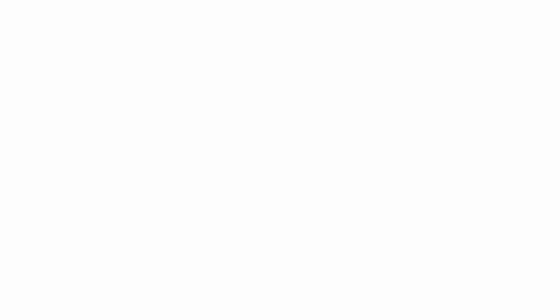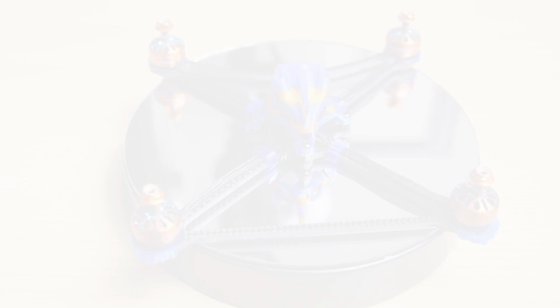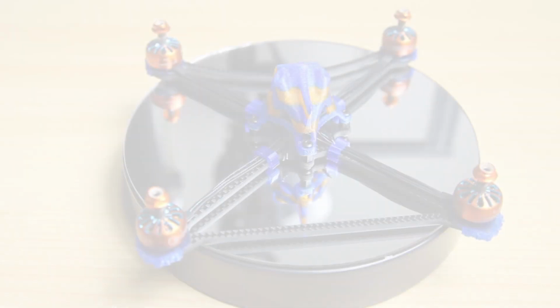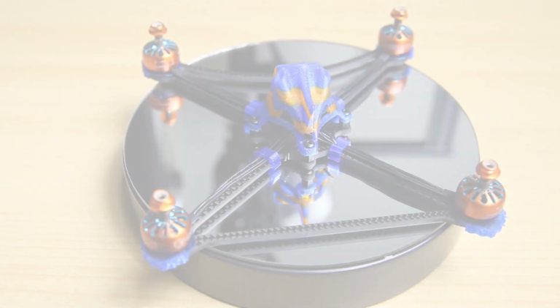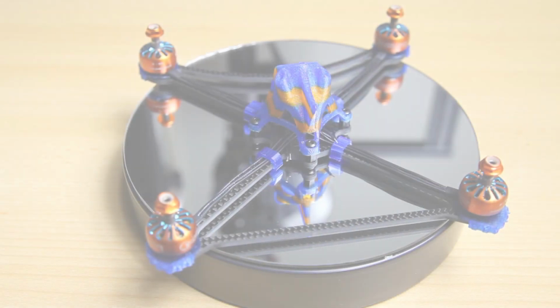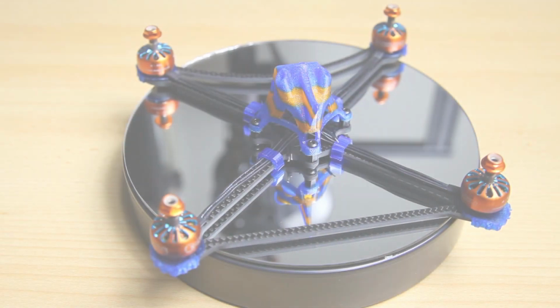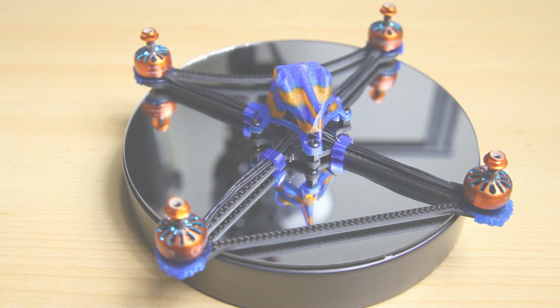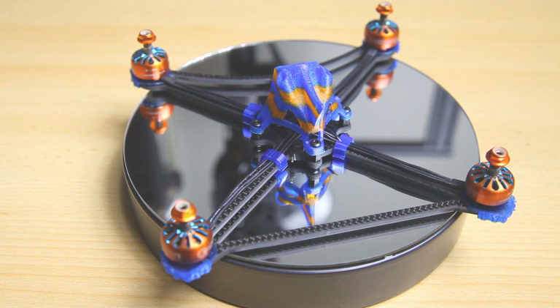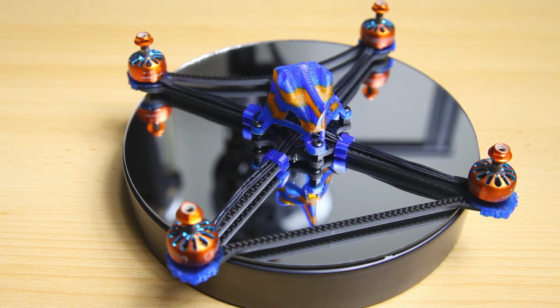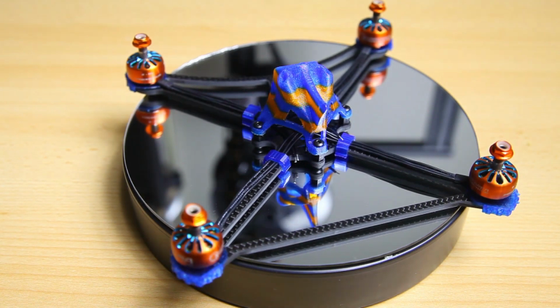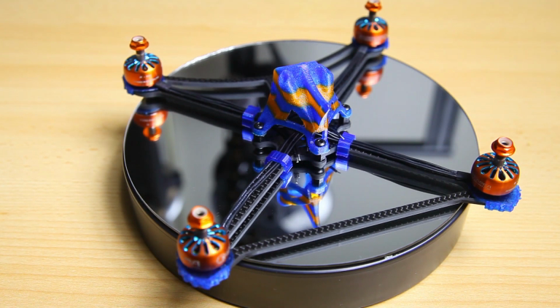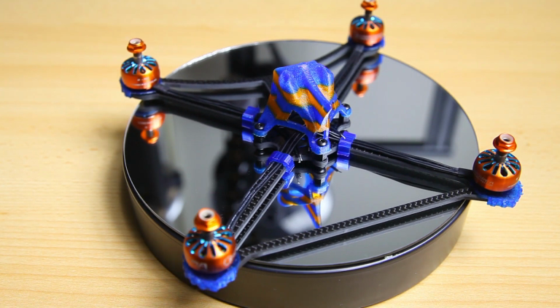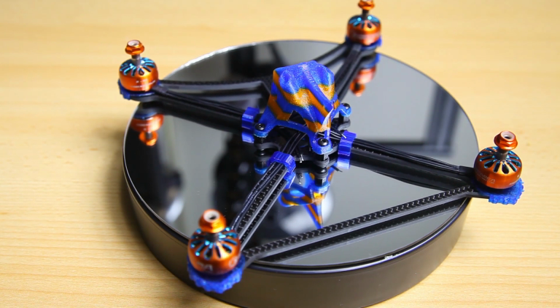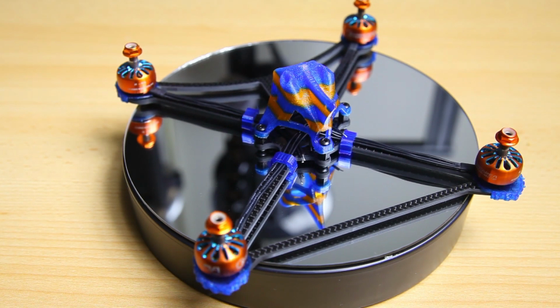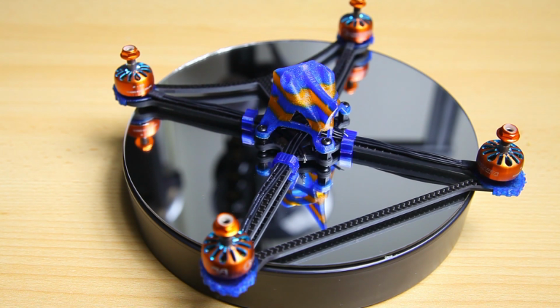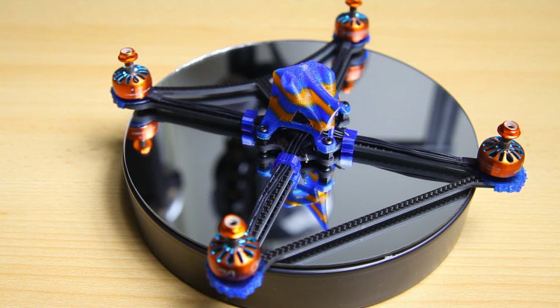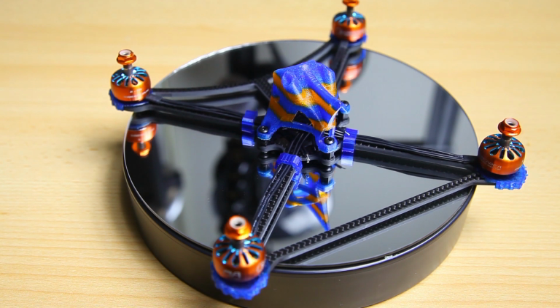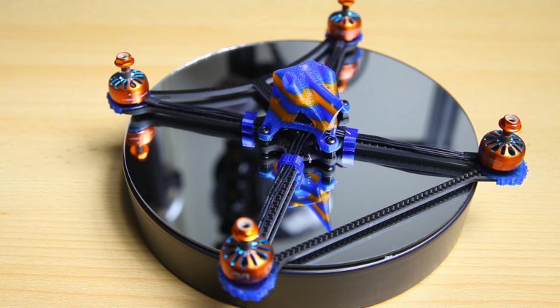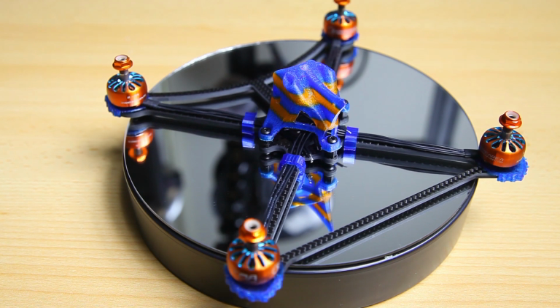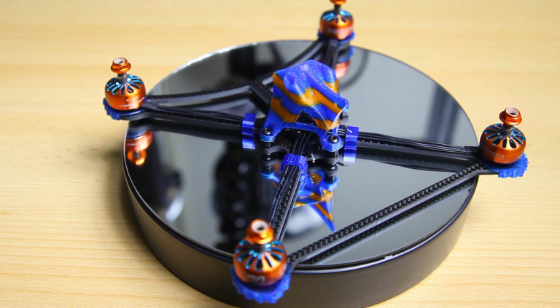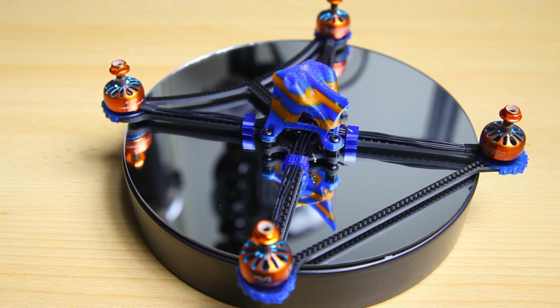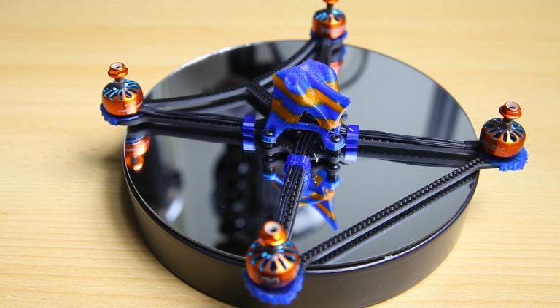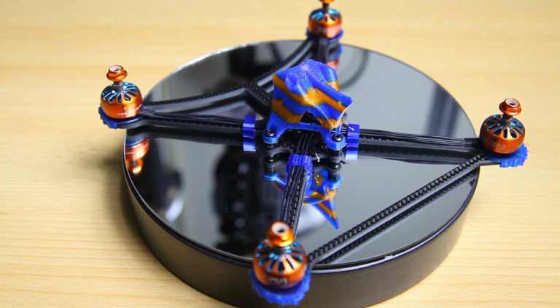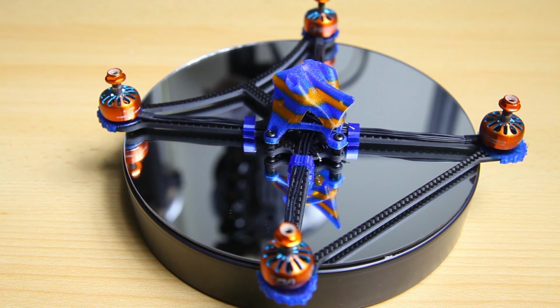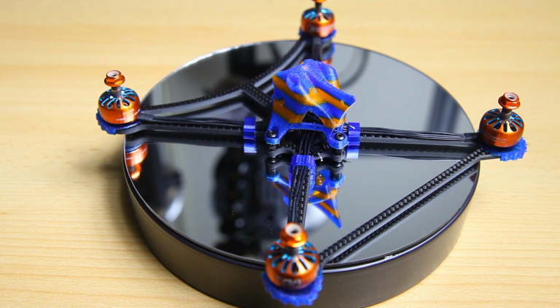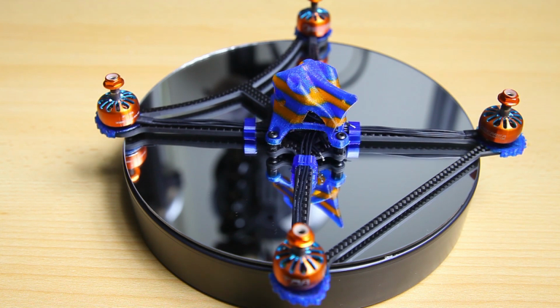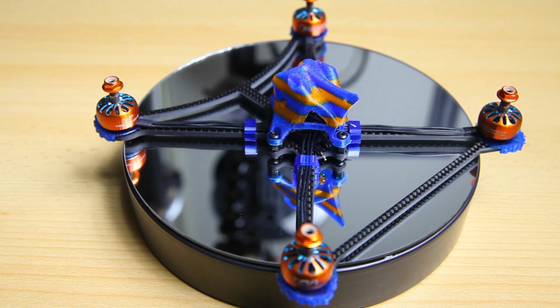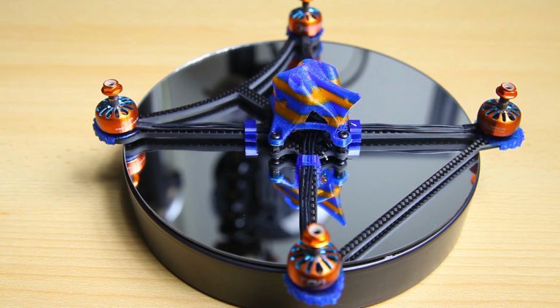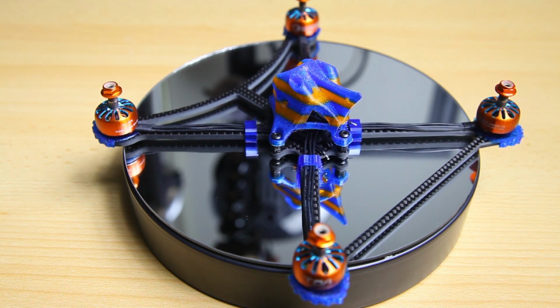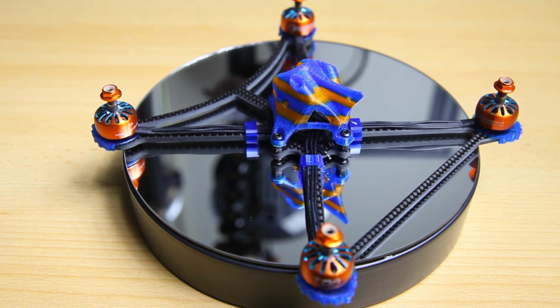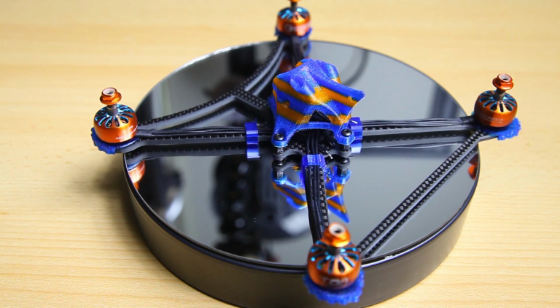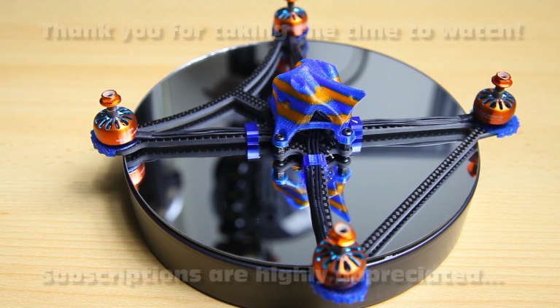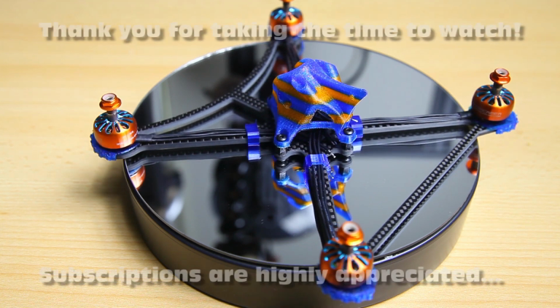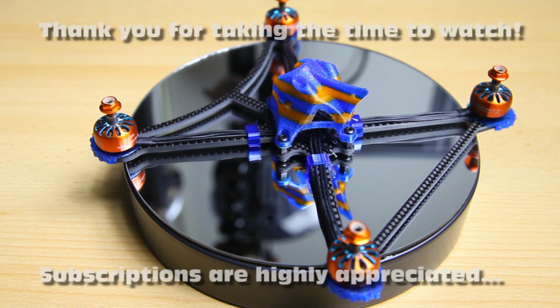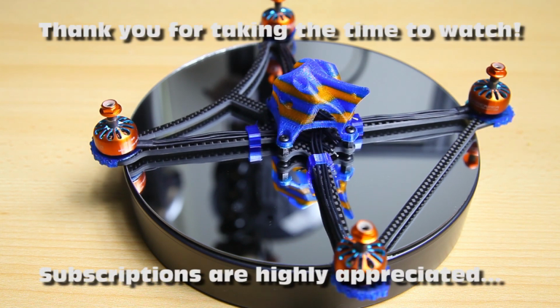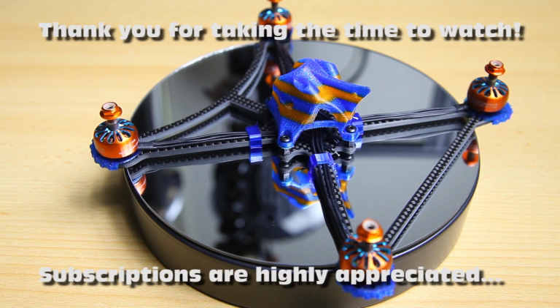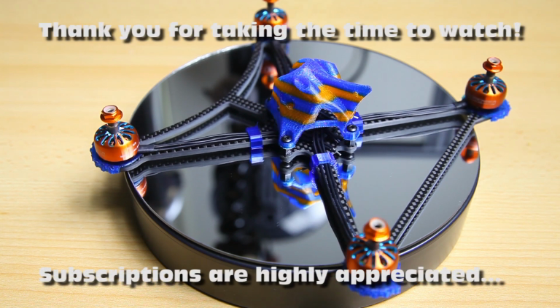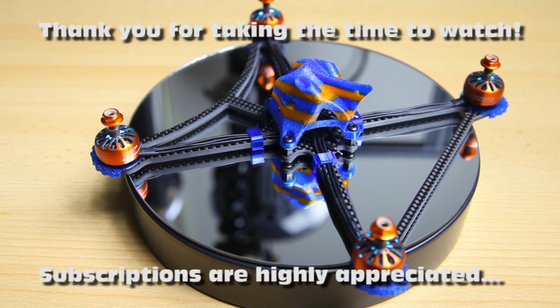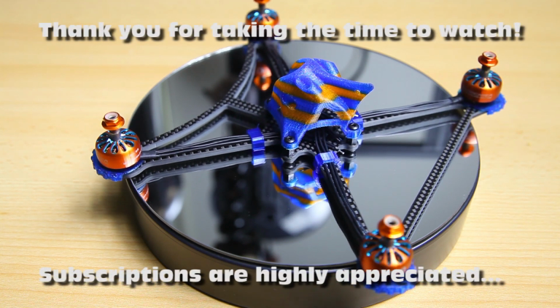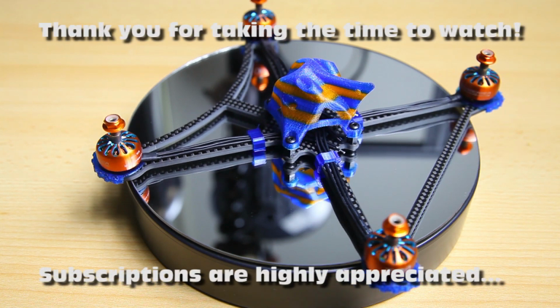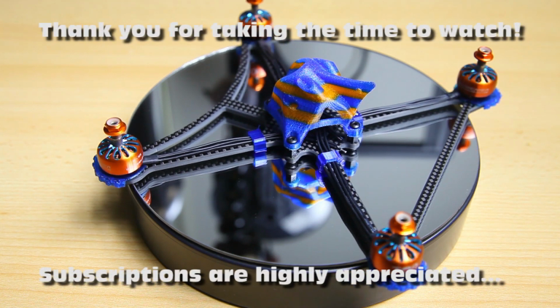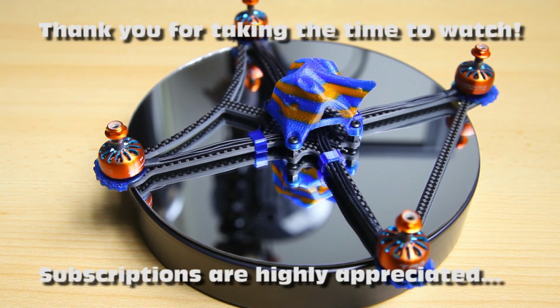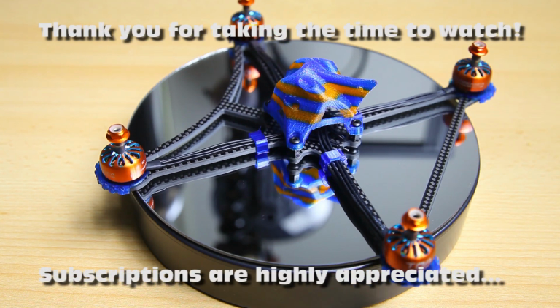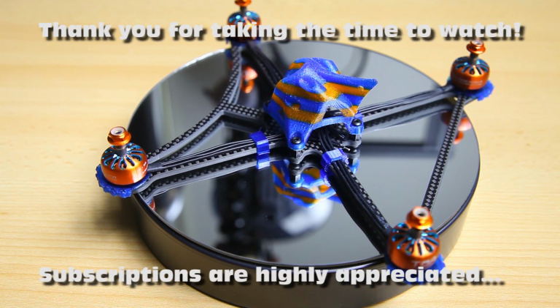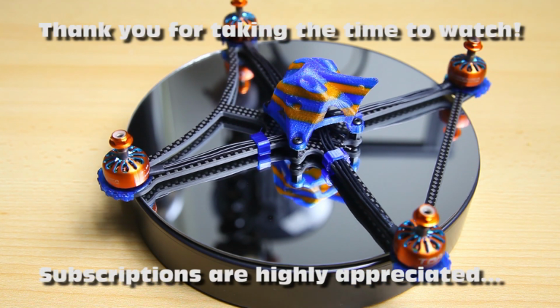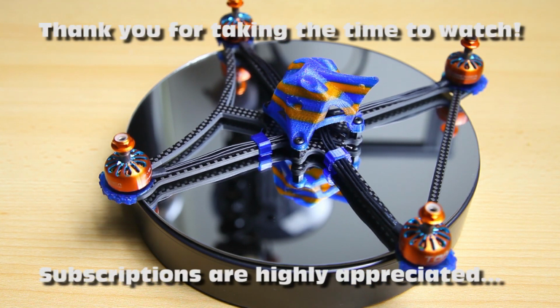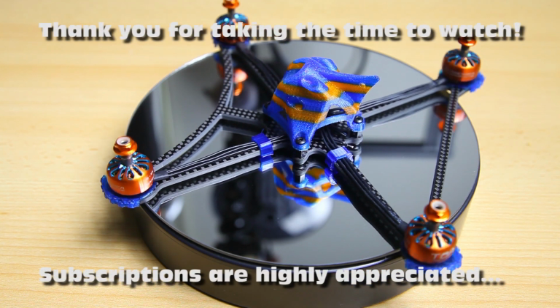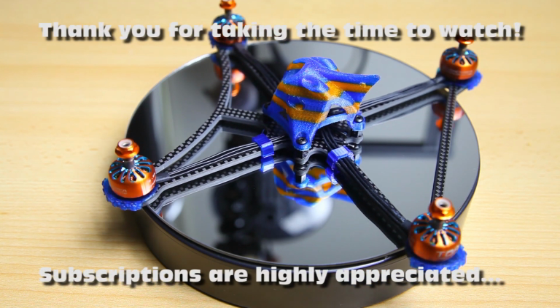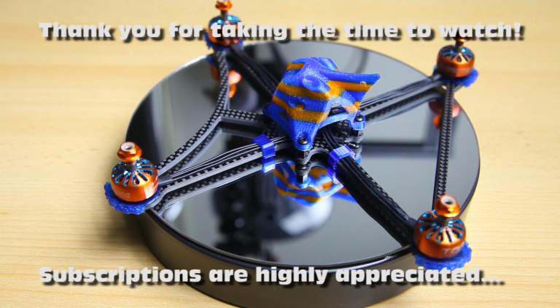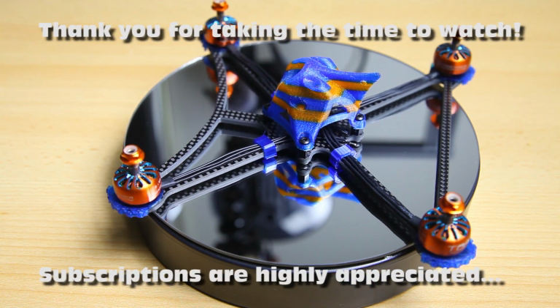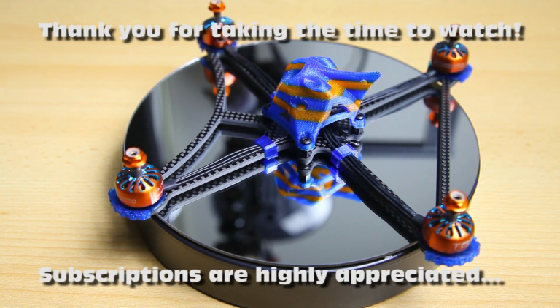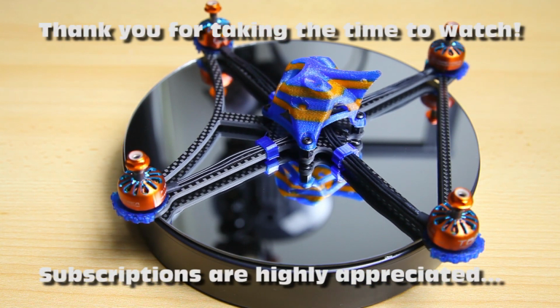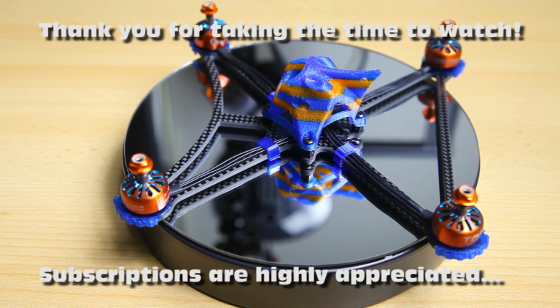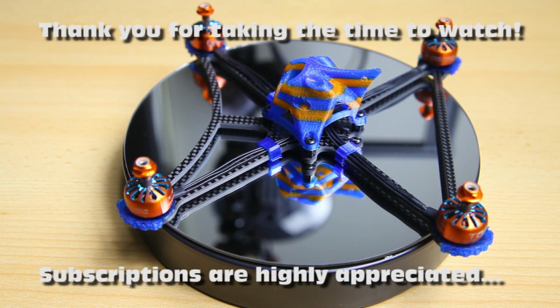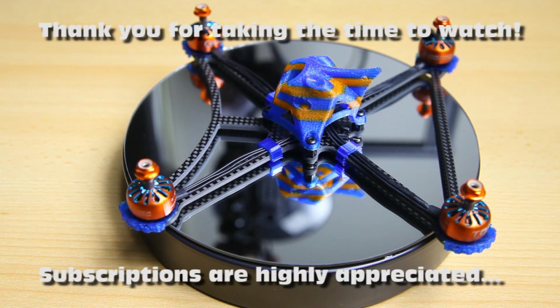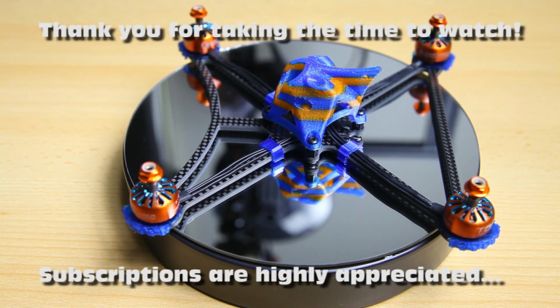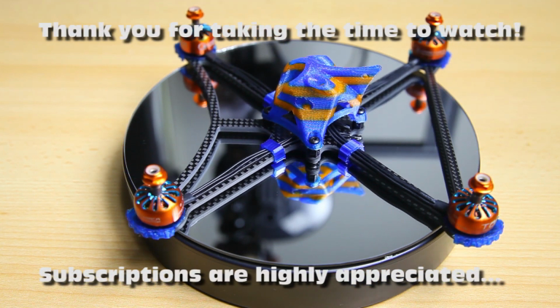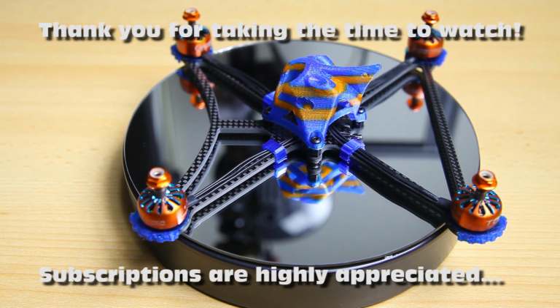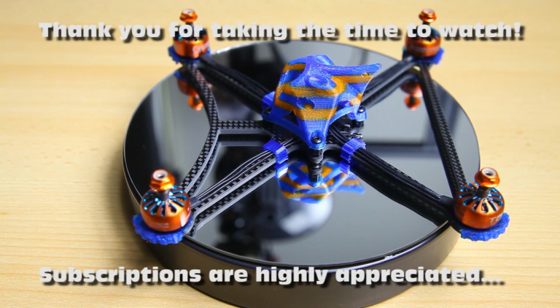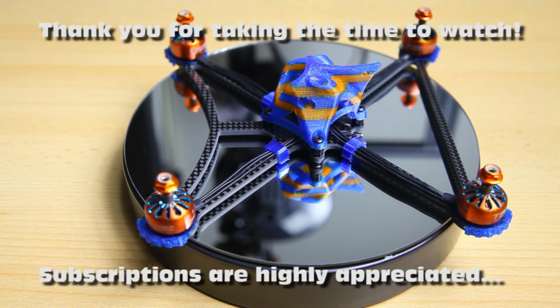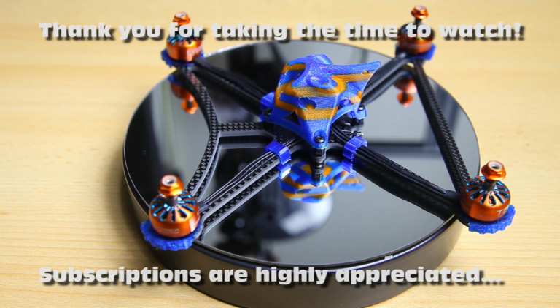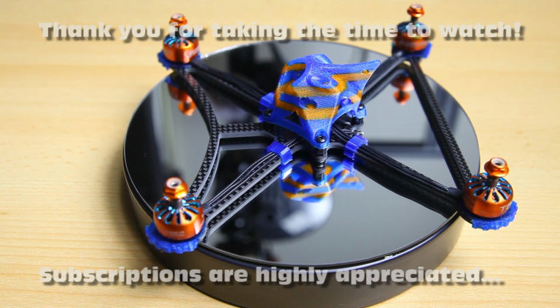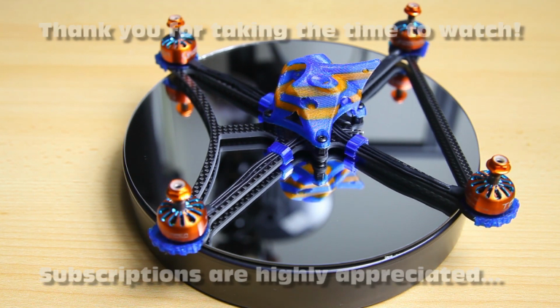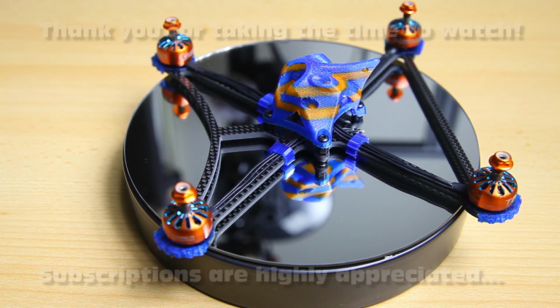Hi there guys, welcome back to the Dutchessie channel. Thank you very much for tuning in for a presentation of this build project here.